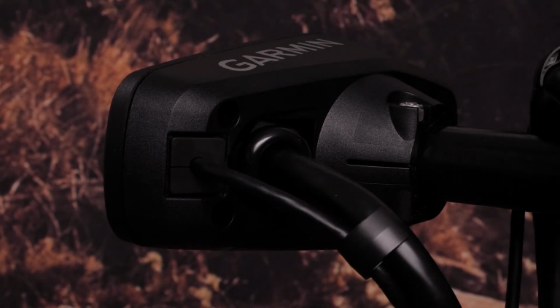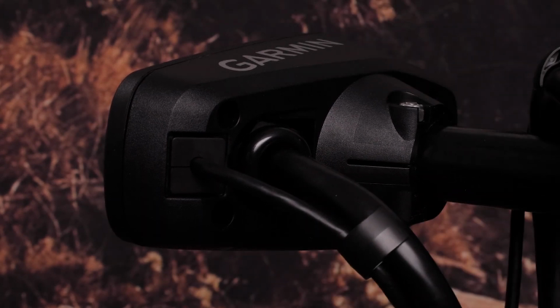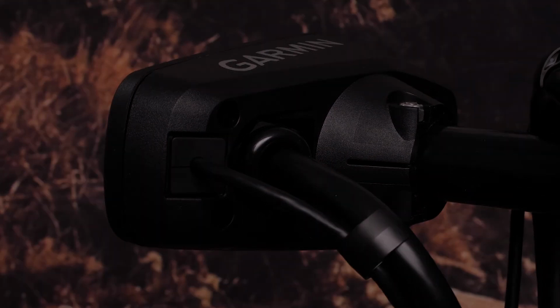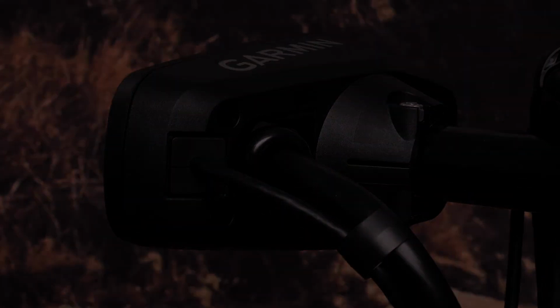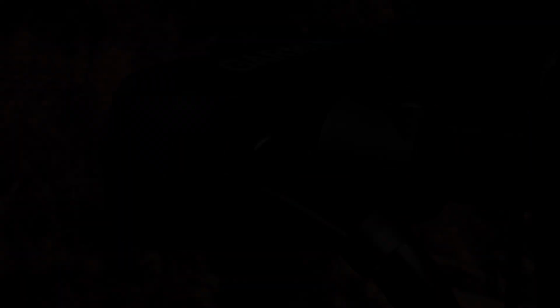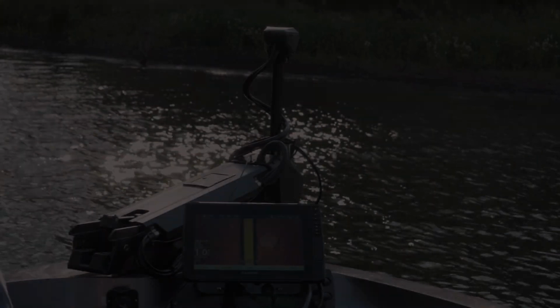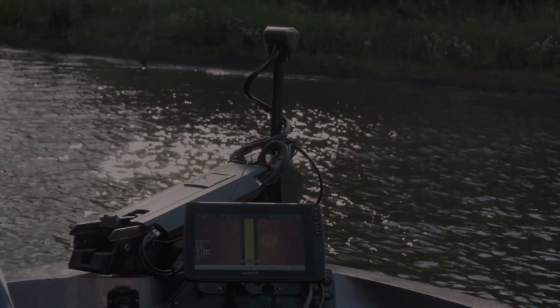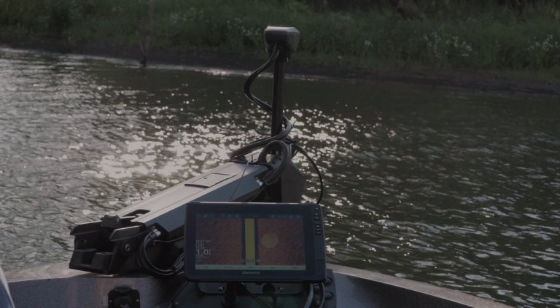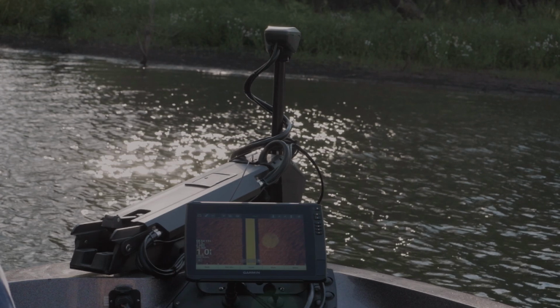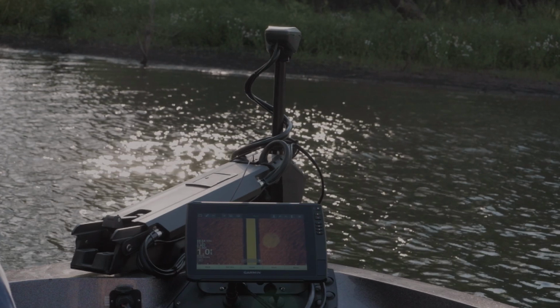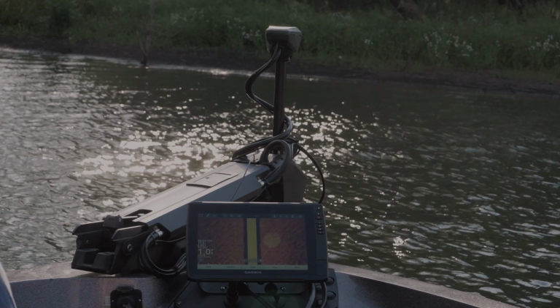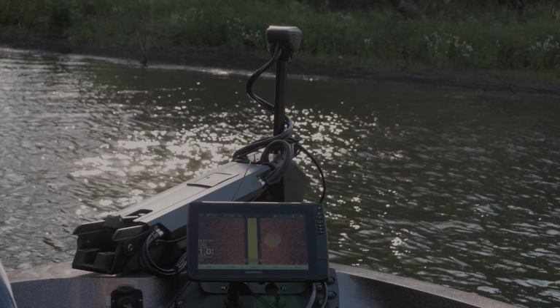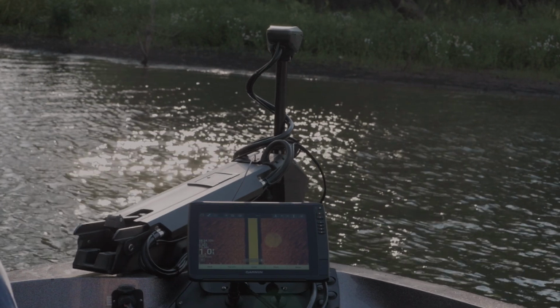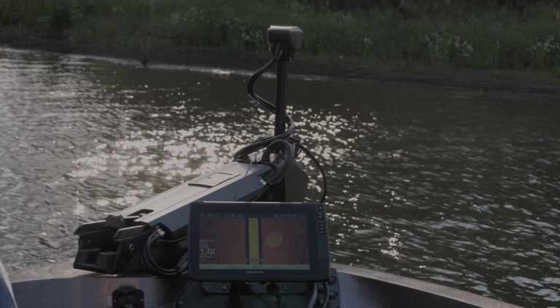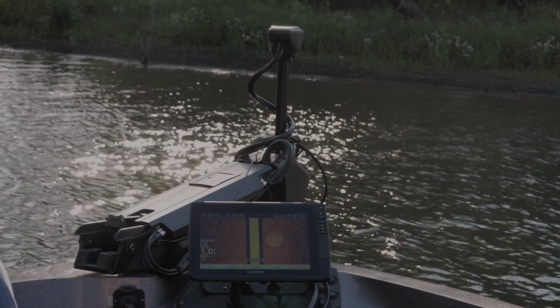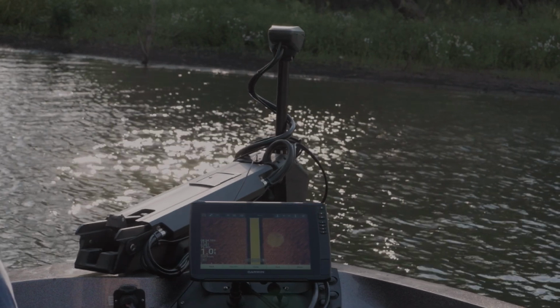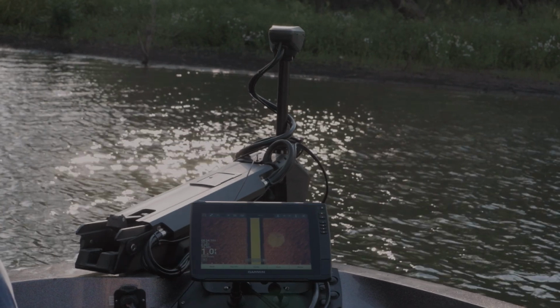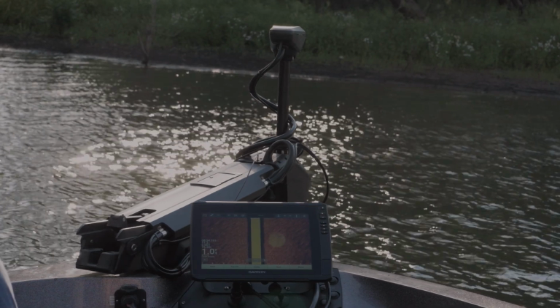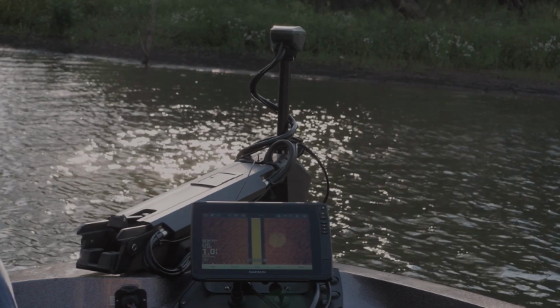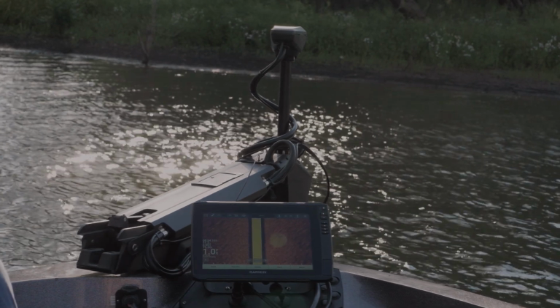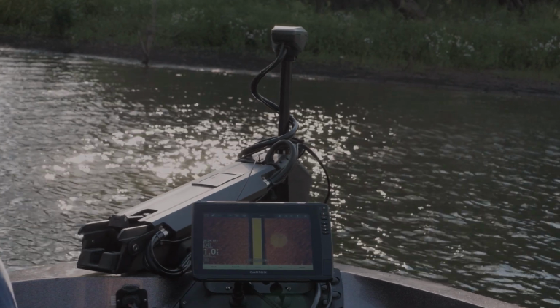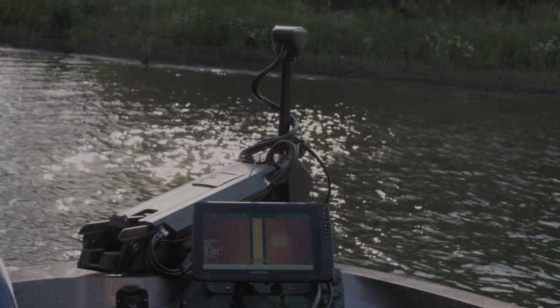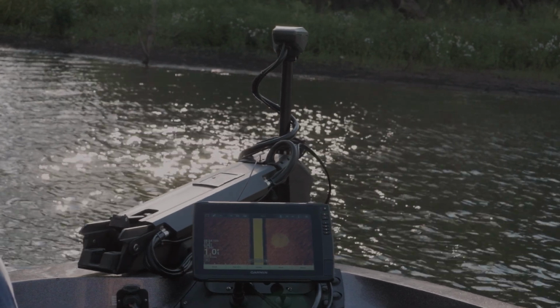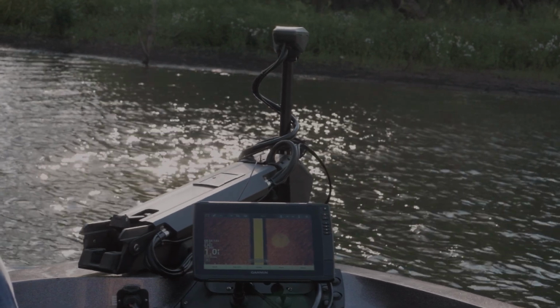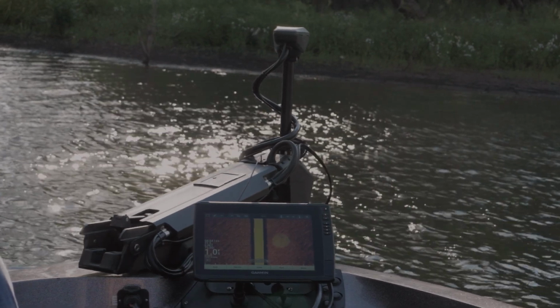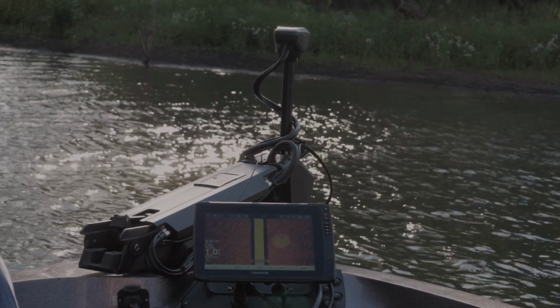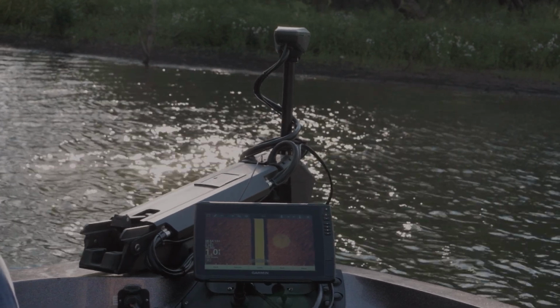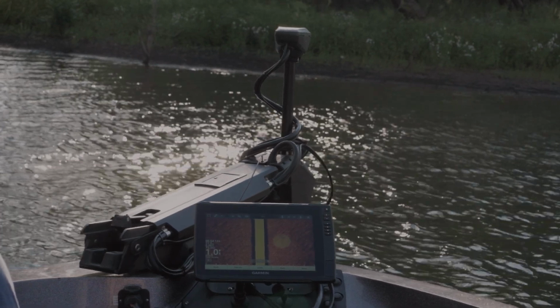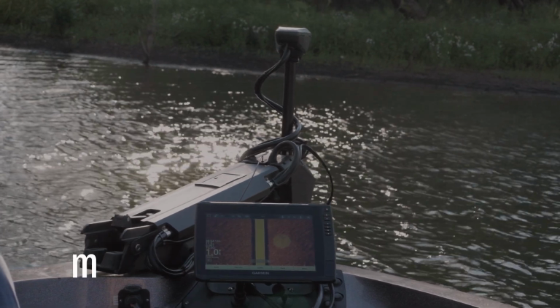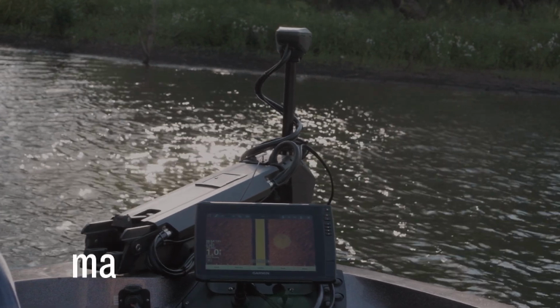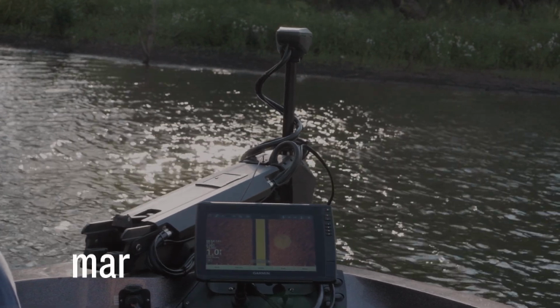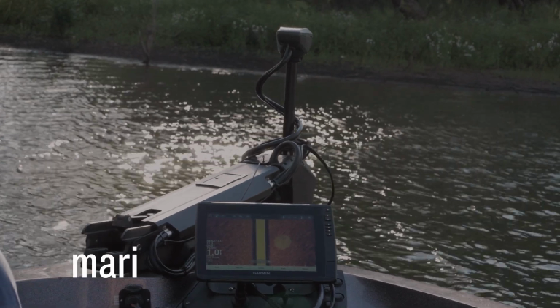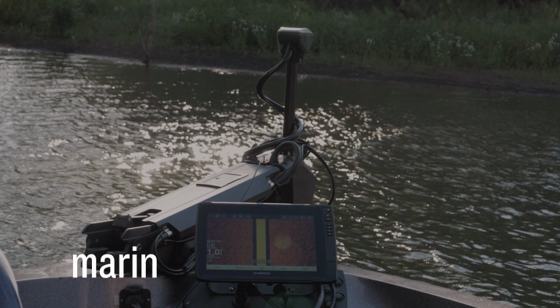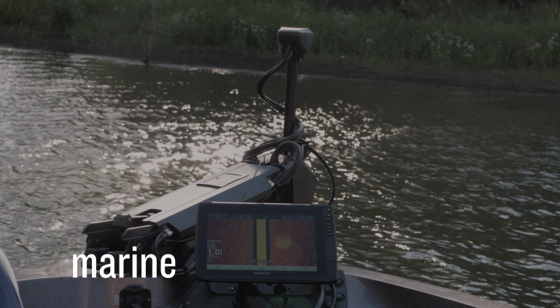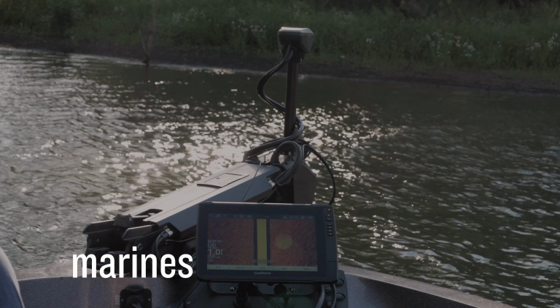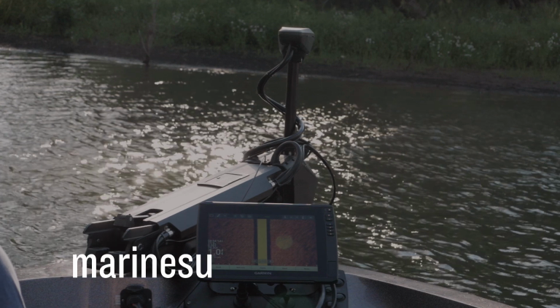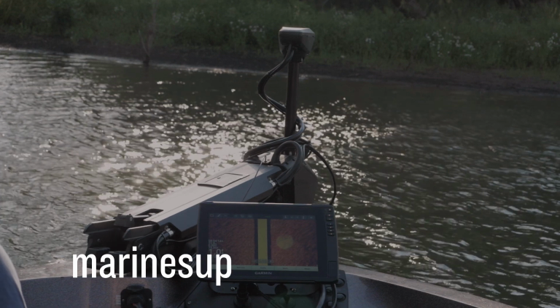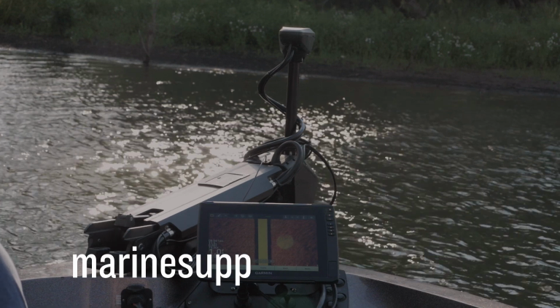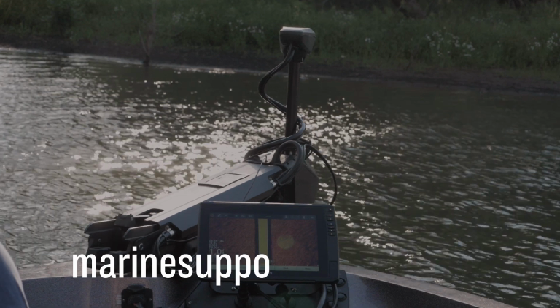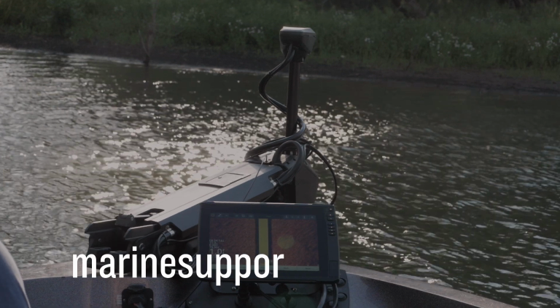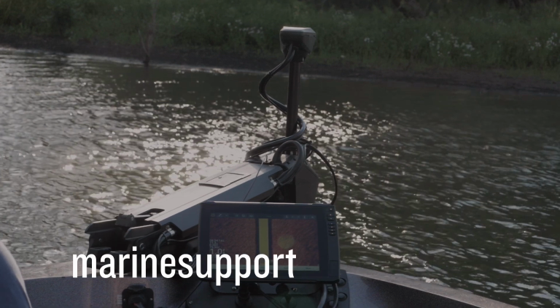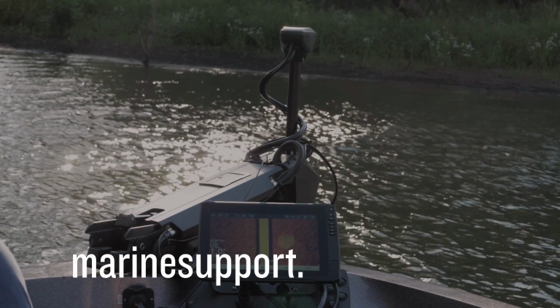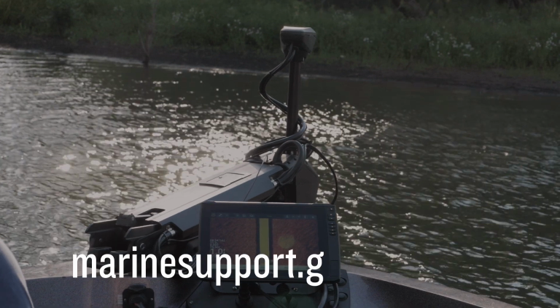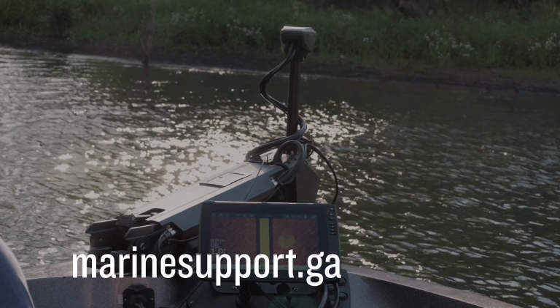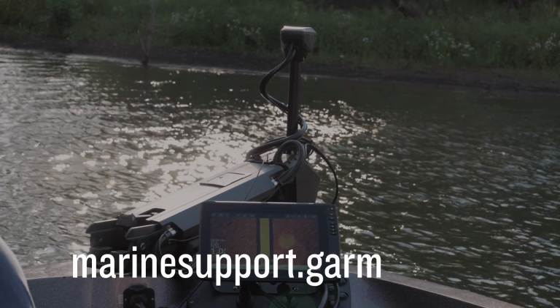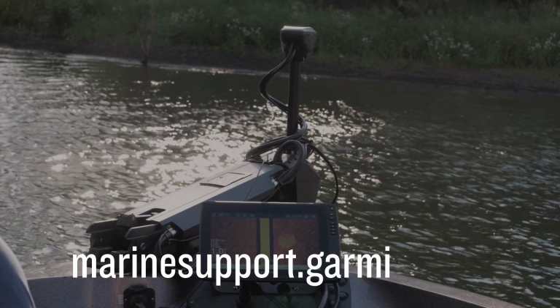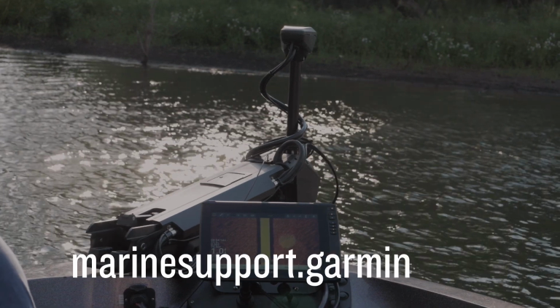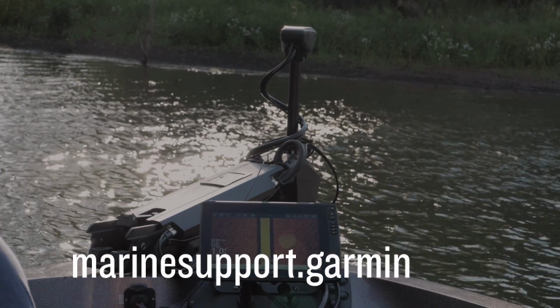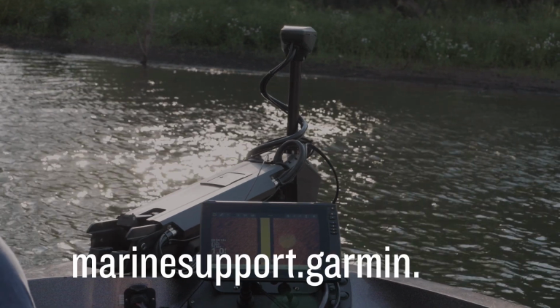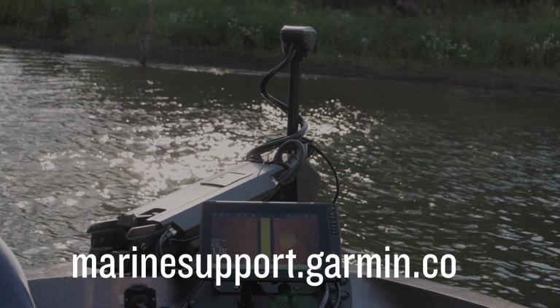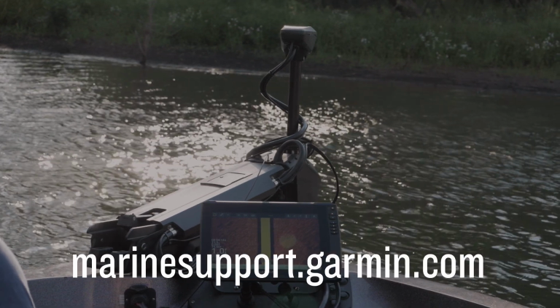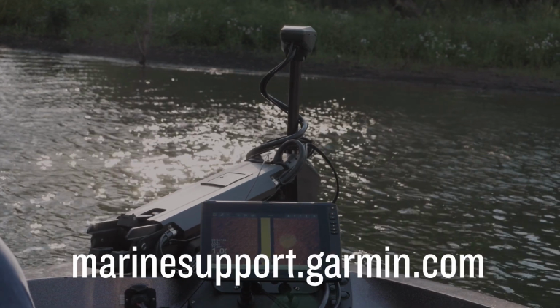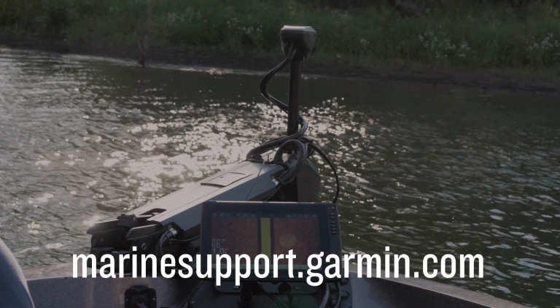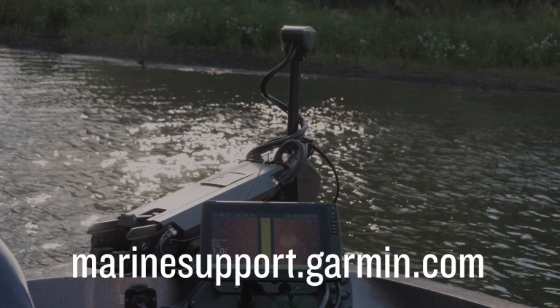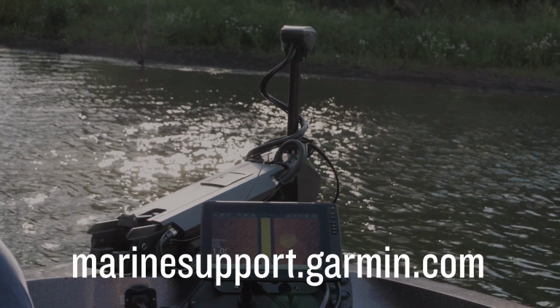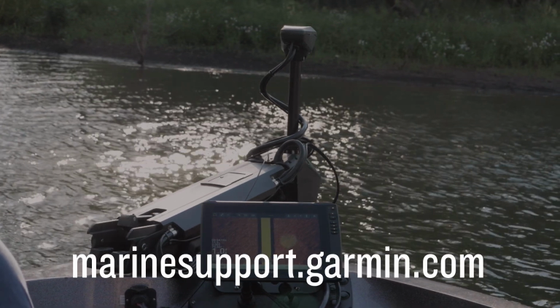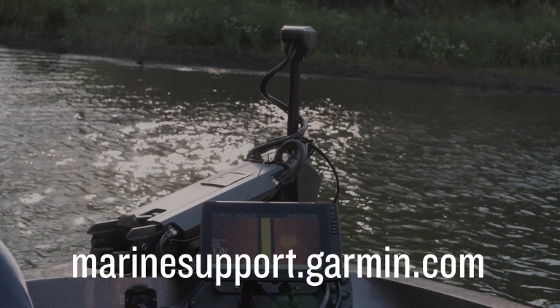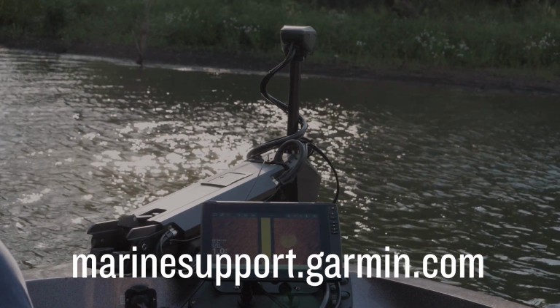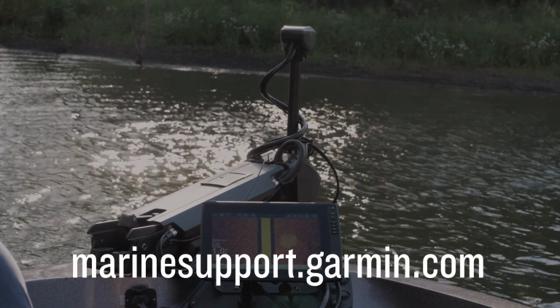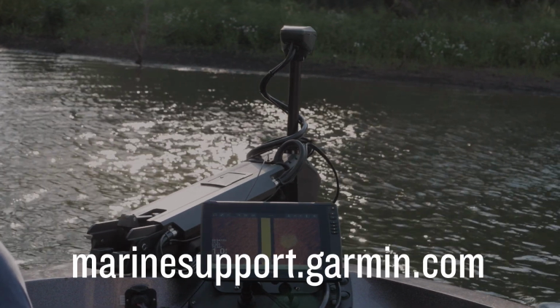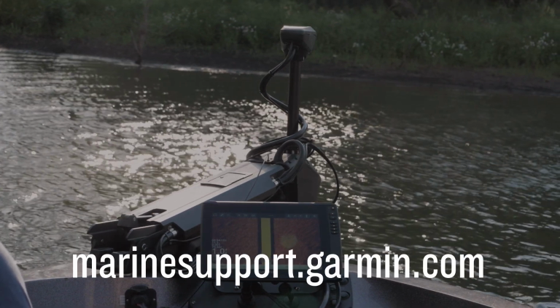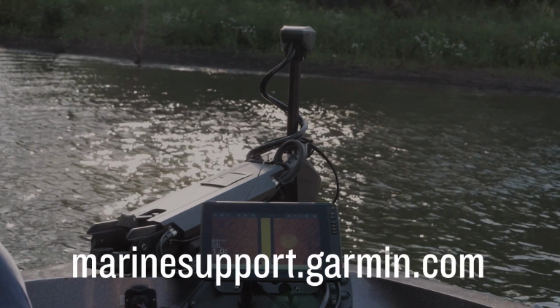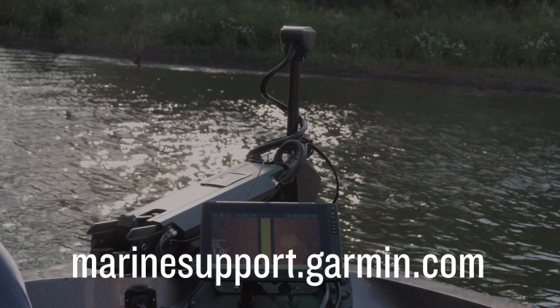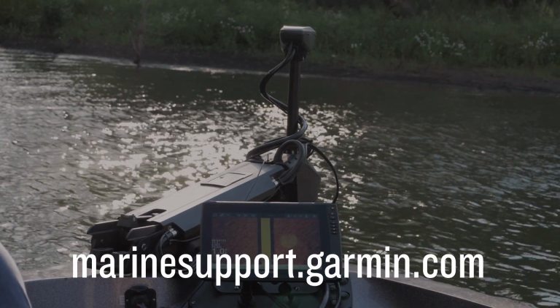And that's it. Thanks for watching. For more help, please visit marinesupport.garmin.com.